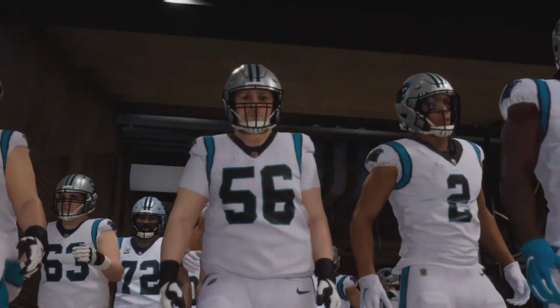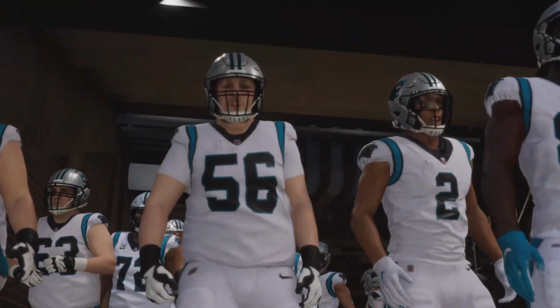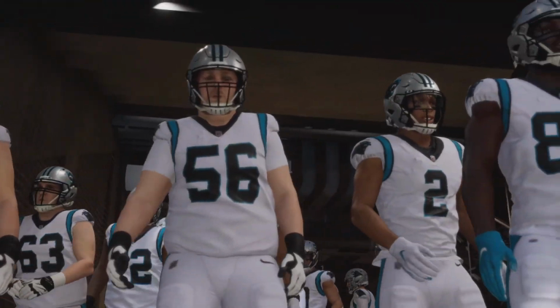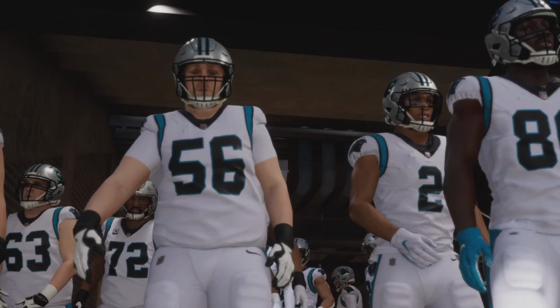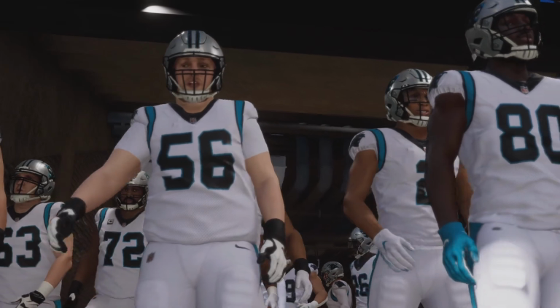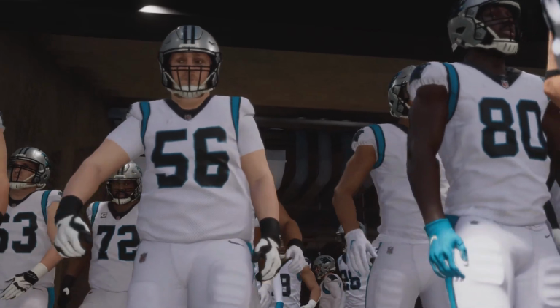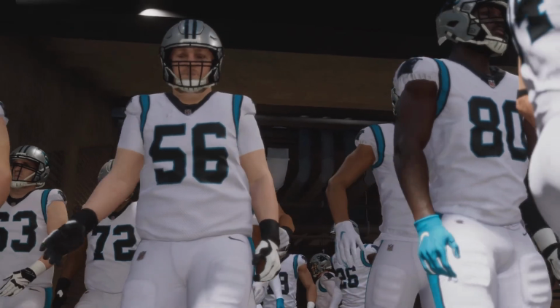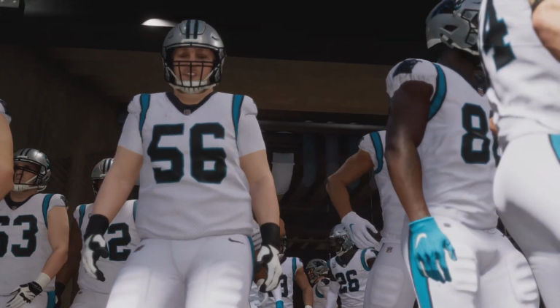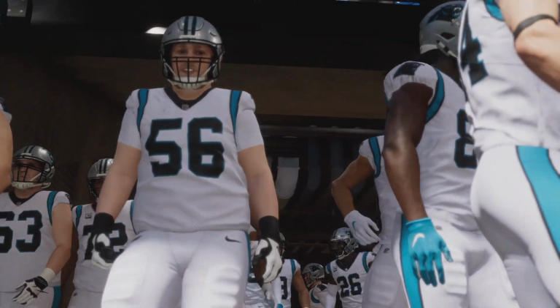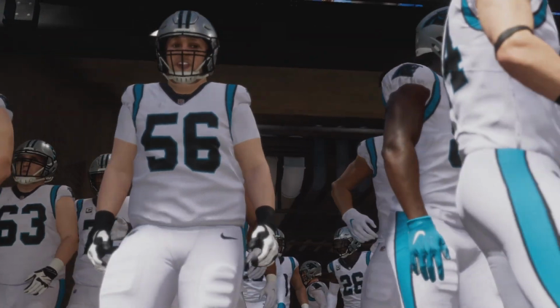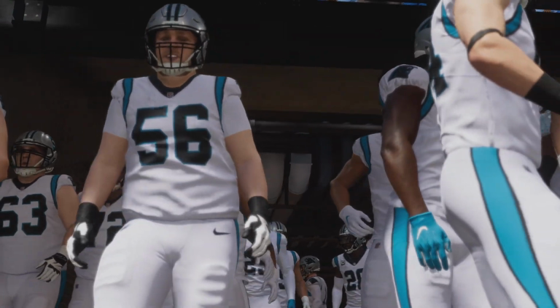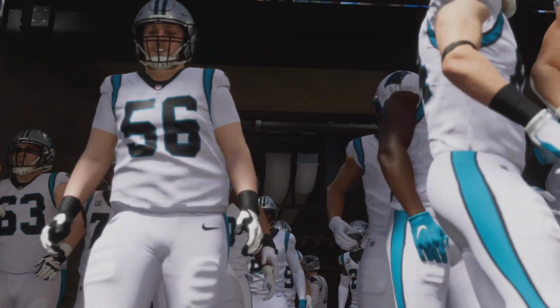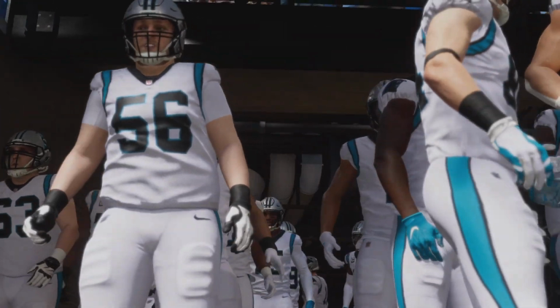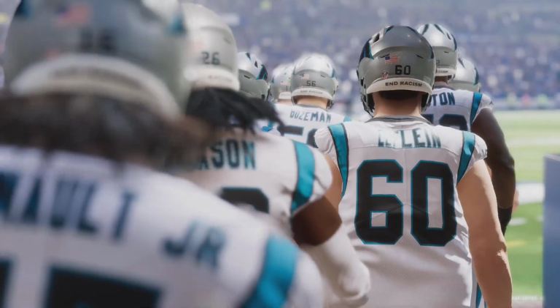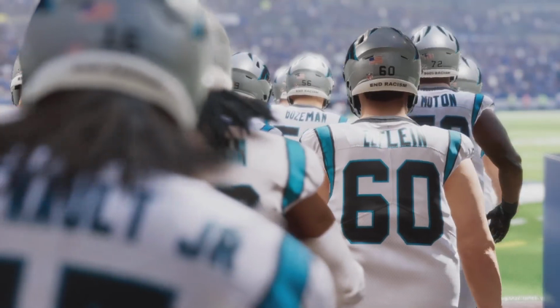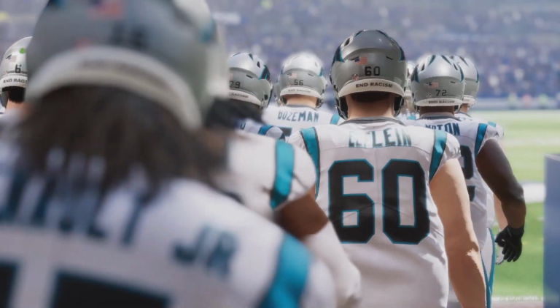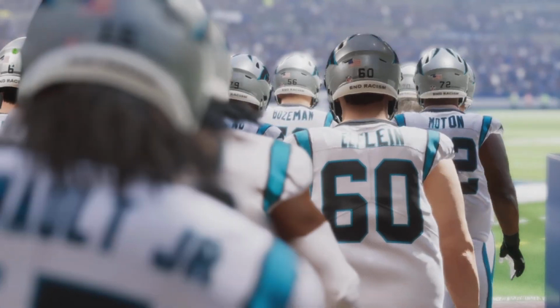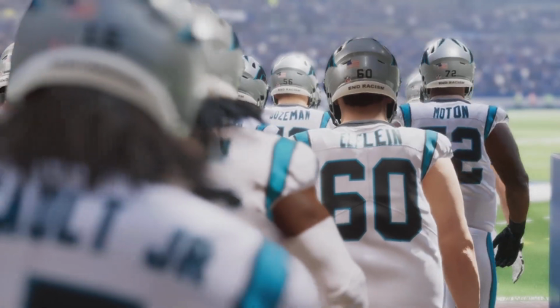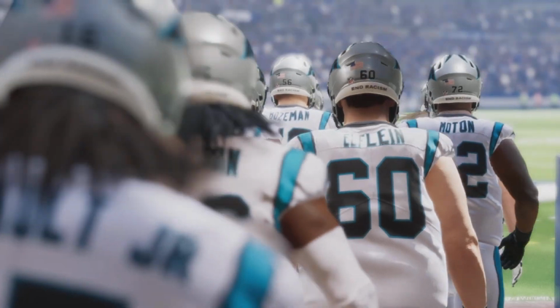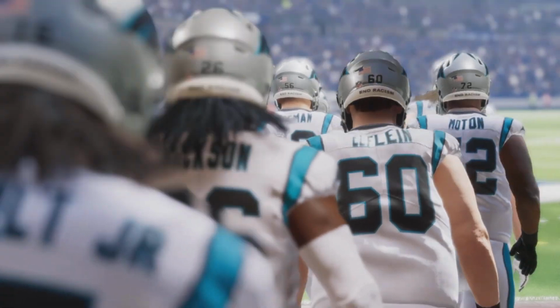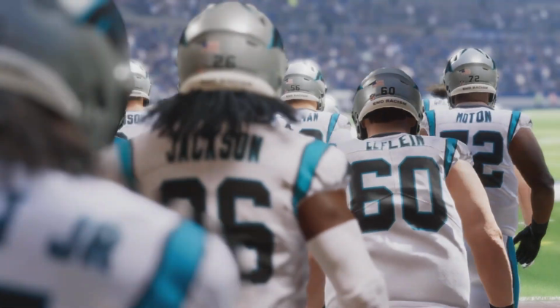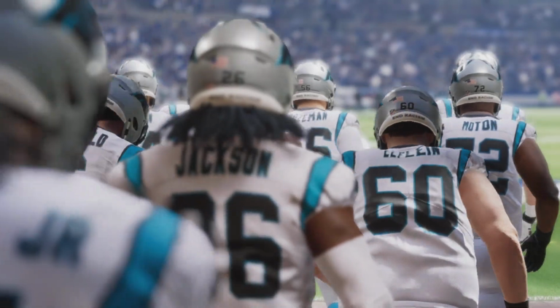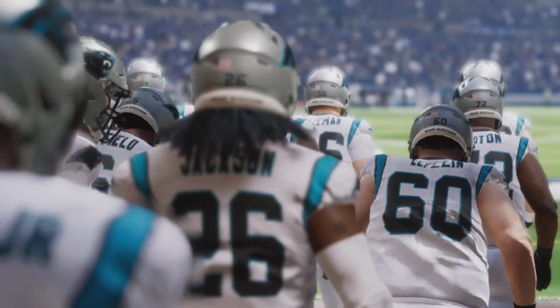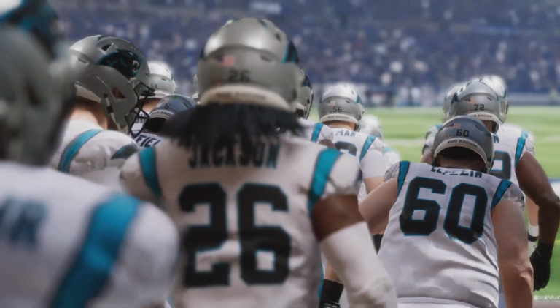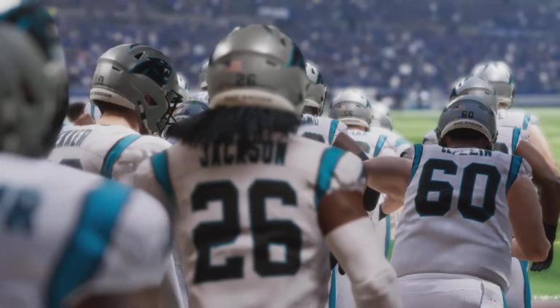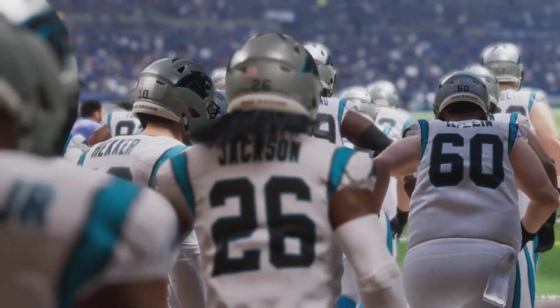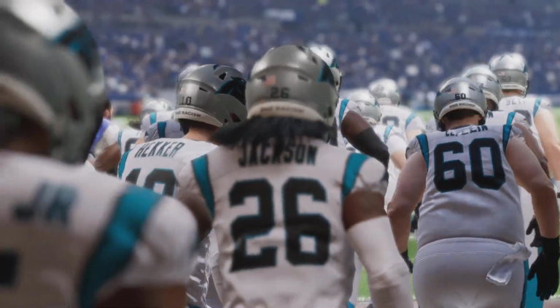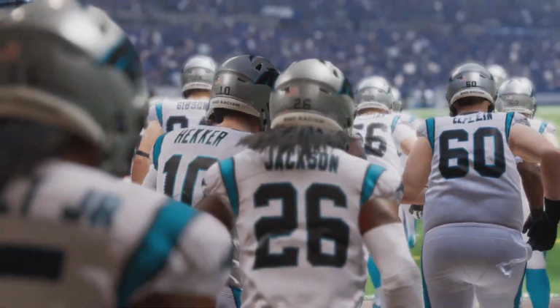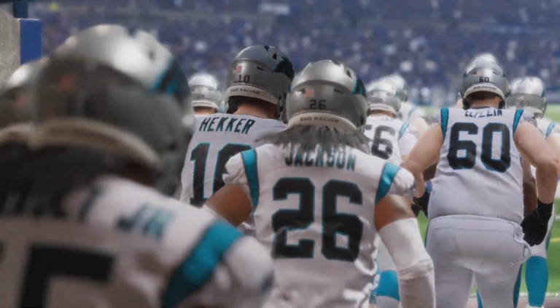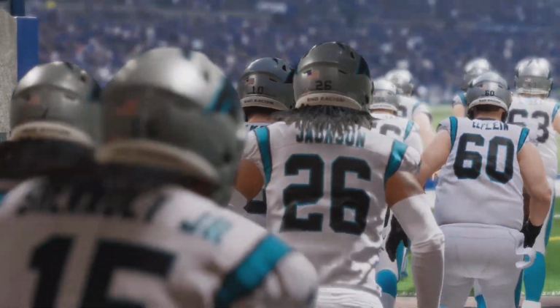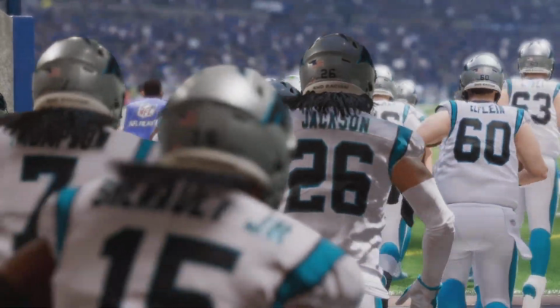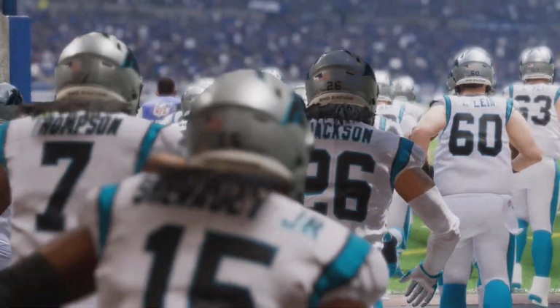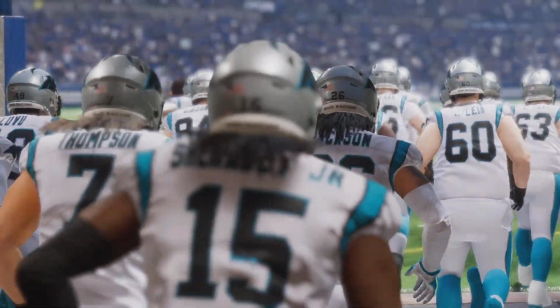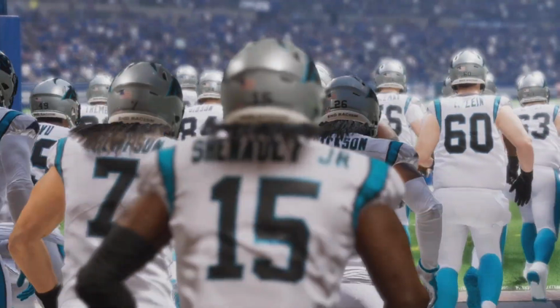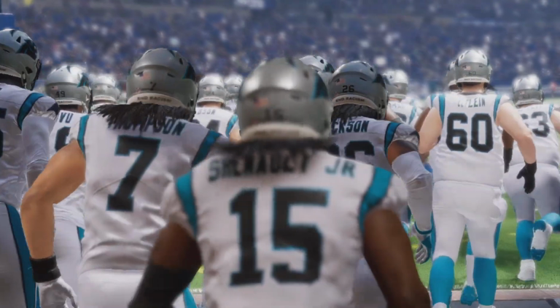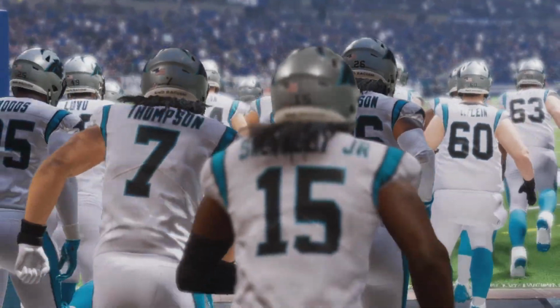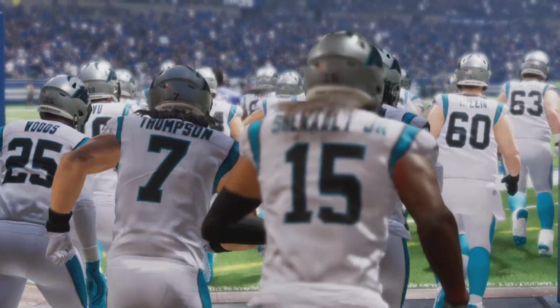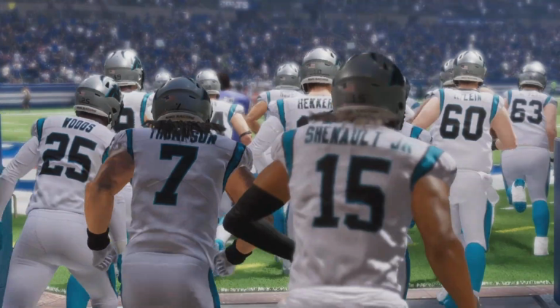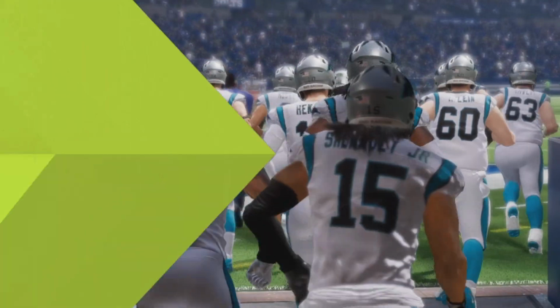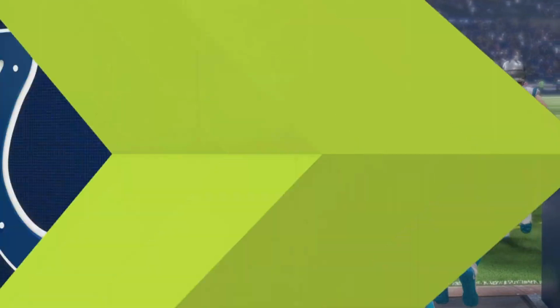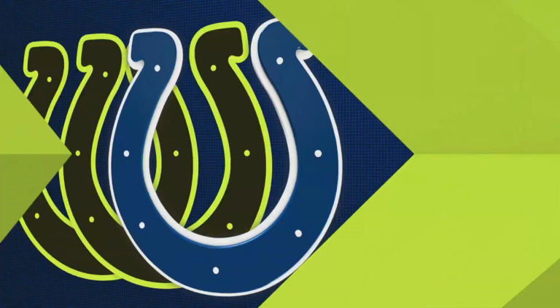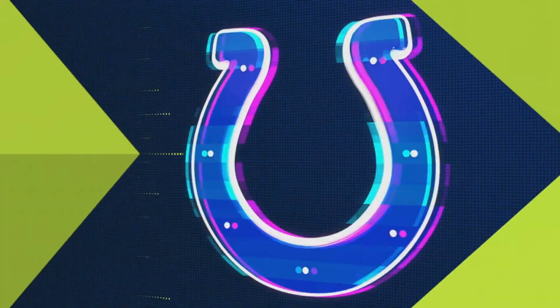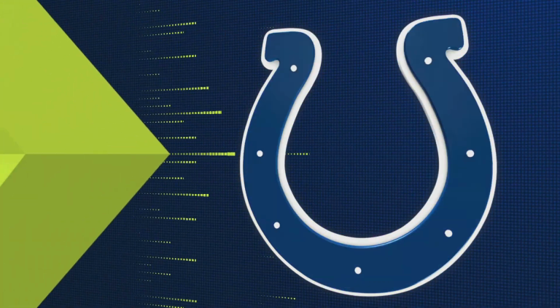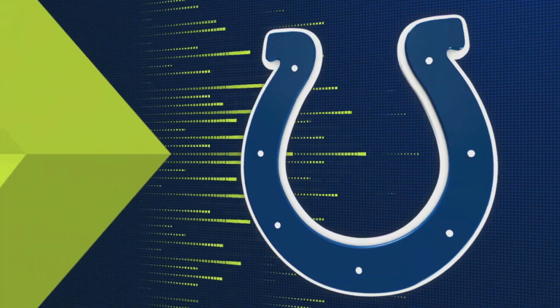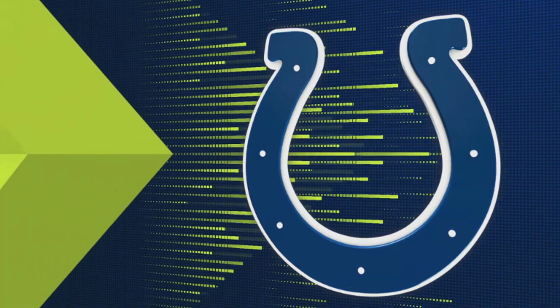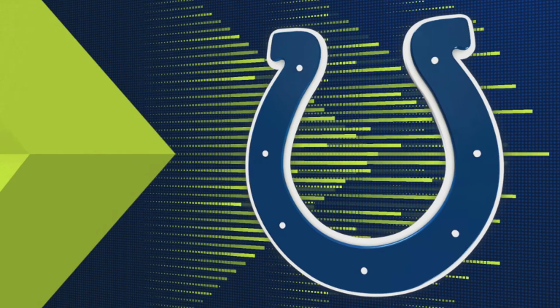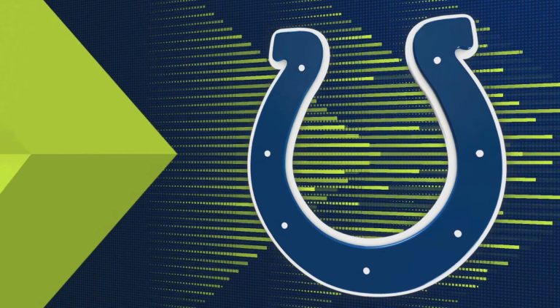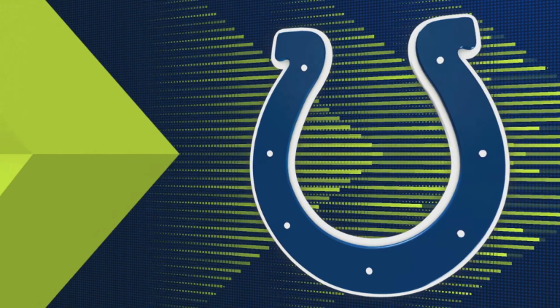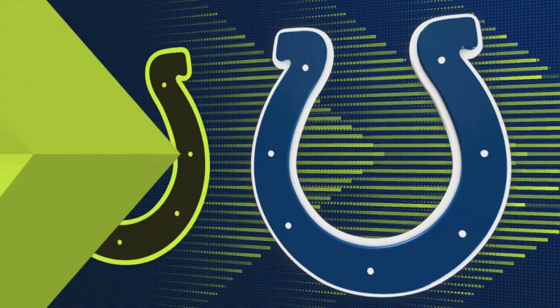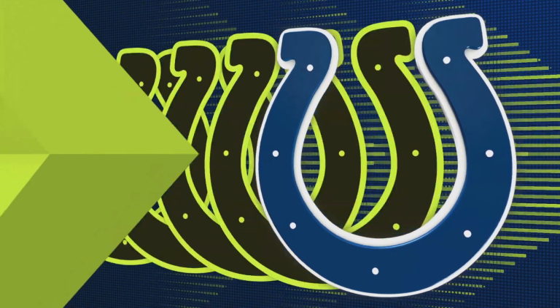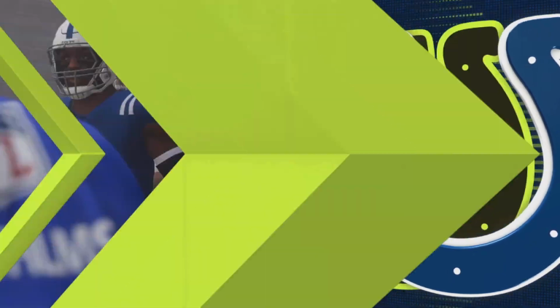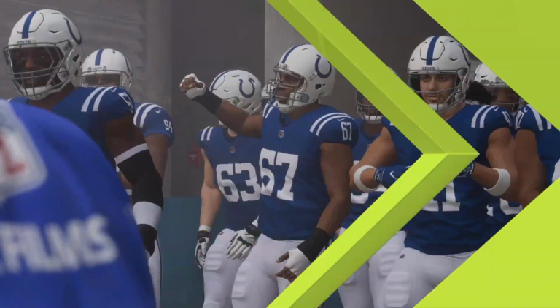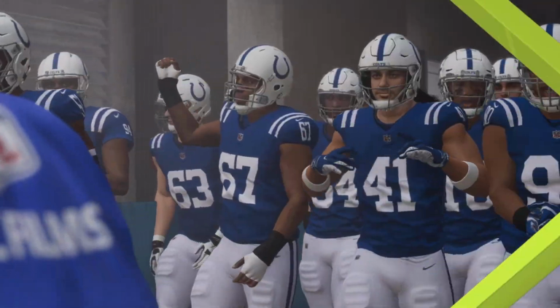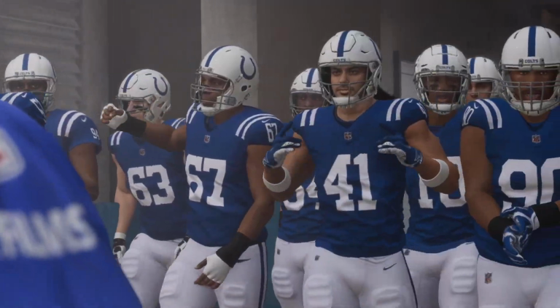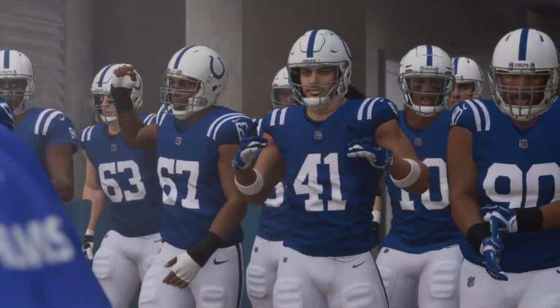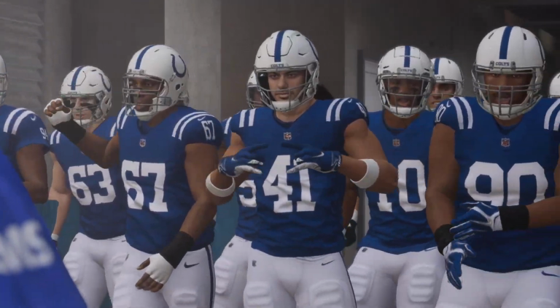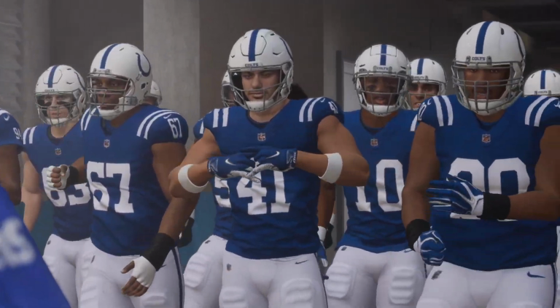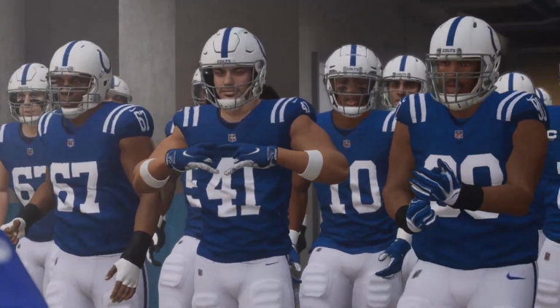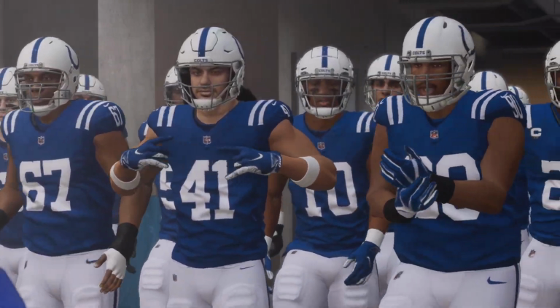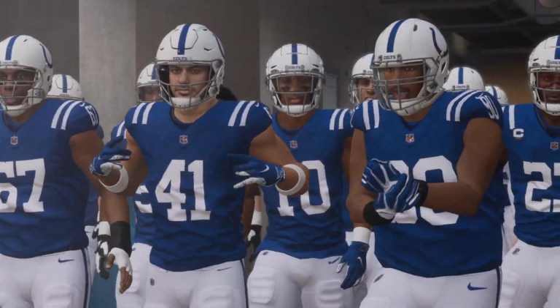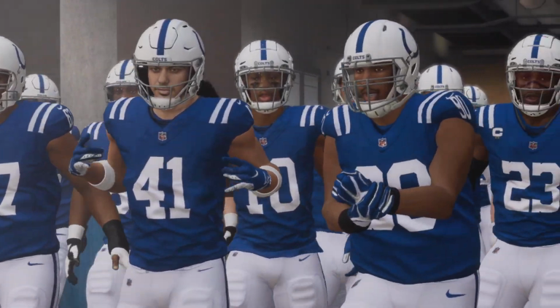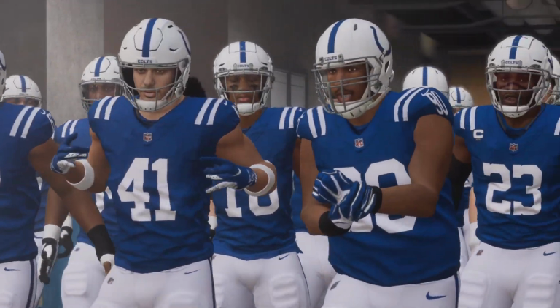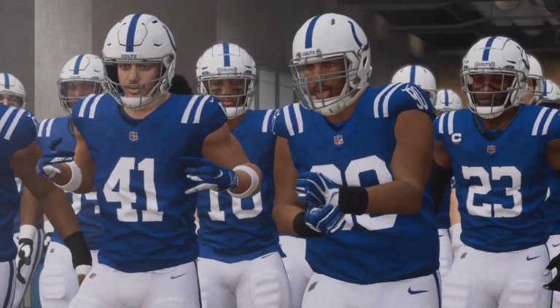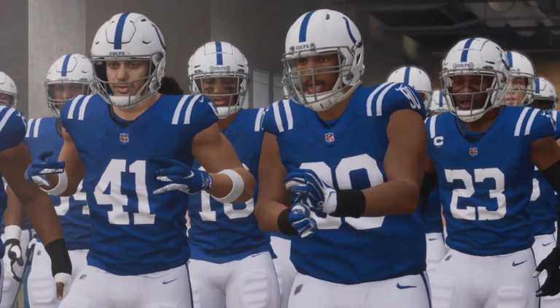Today it's a week 9 matchup set to go here between the Carolina Panthers and the Indianapolis Colts.